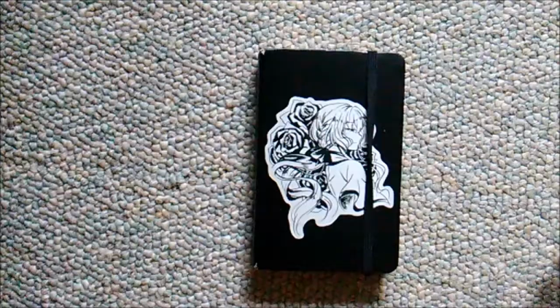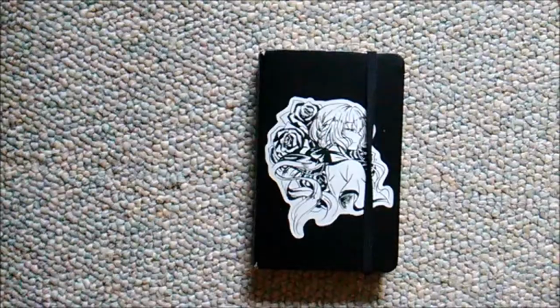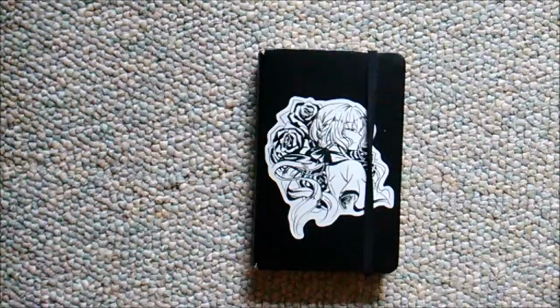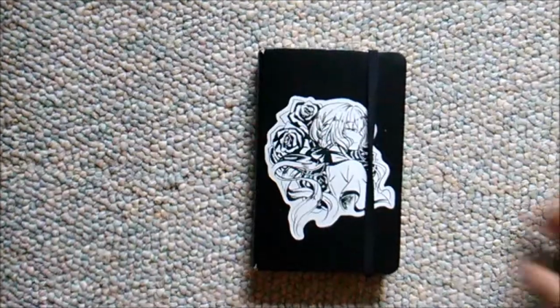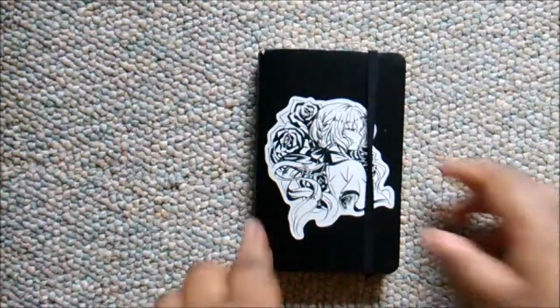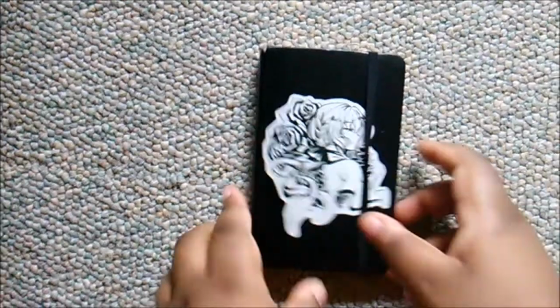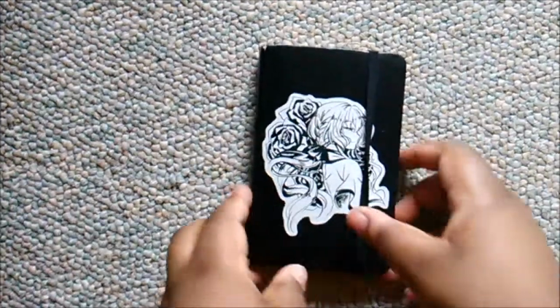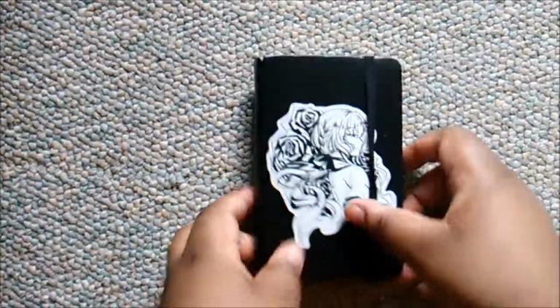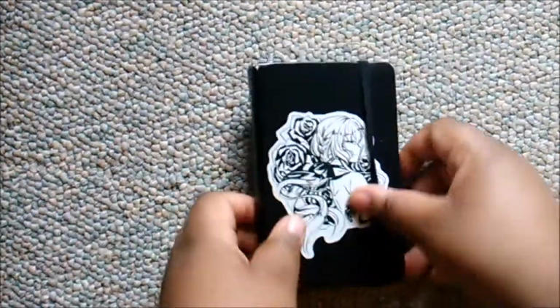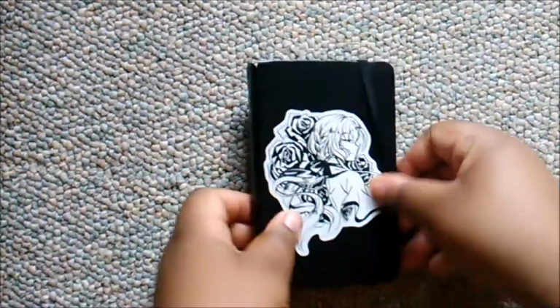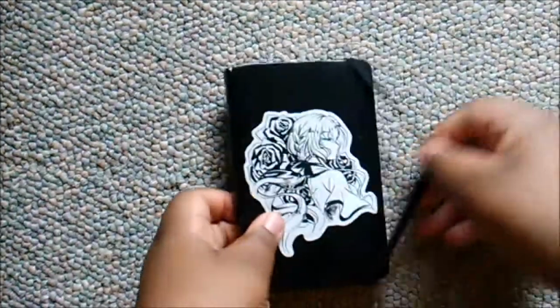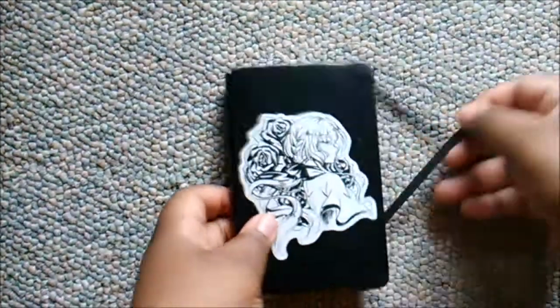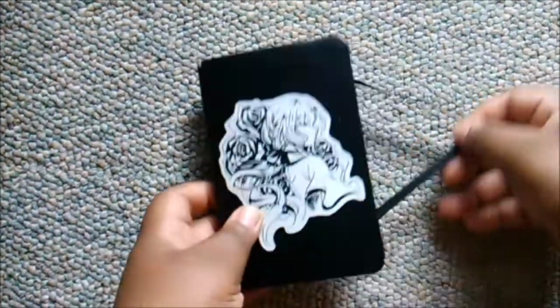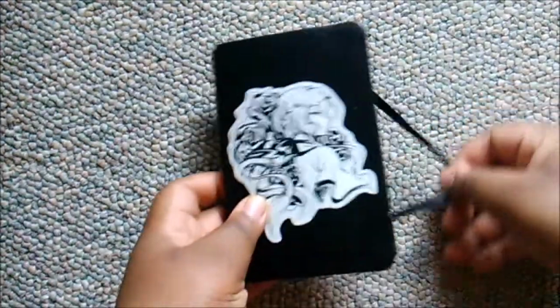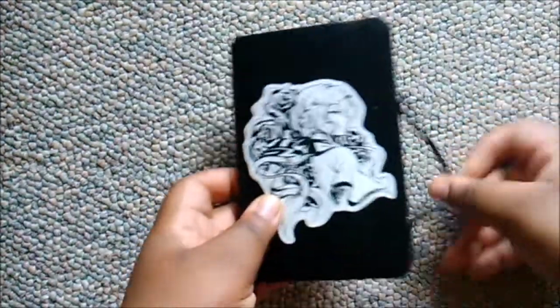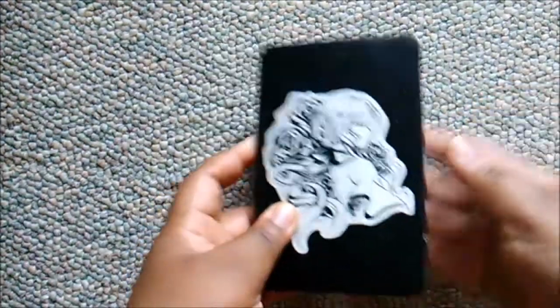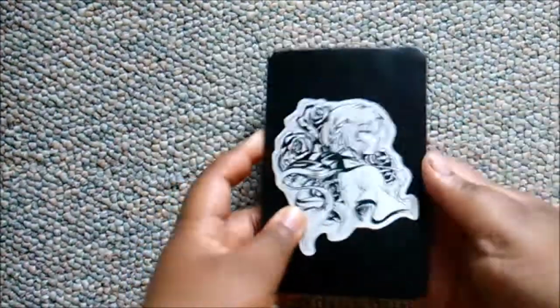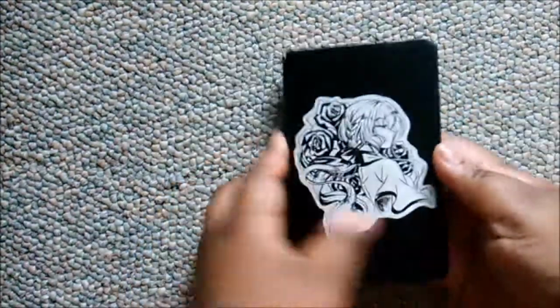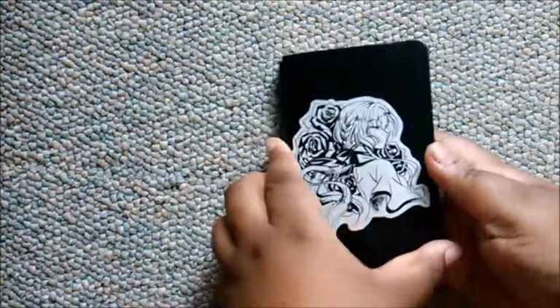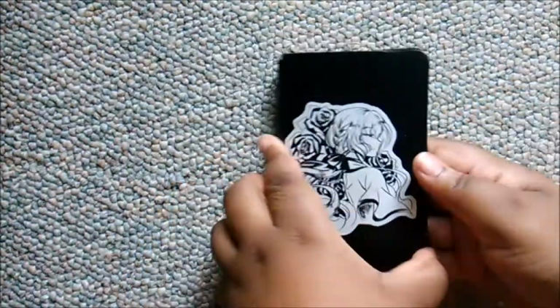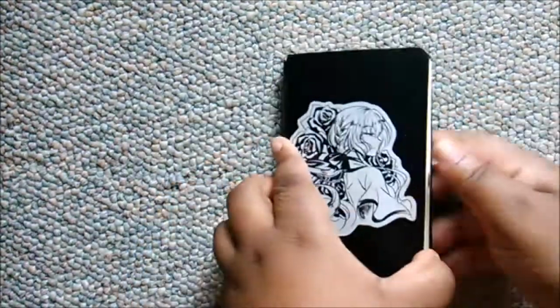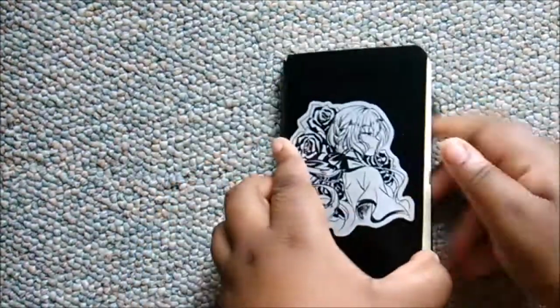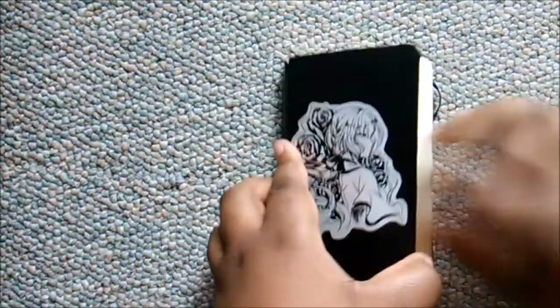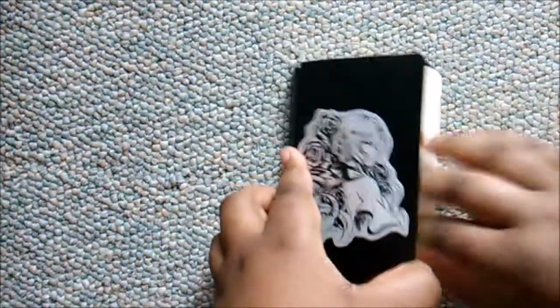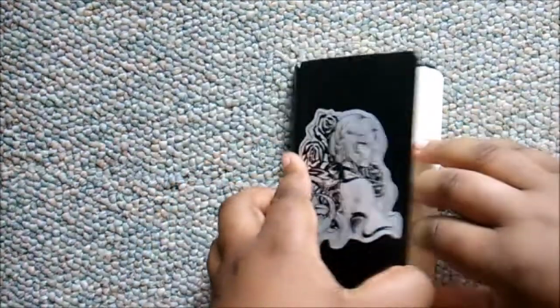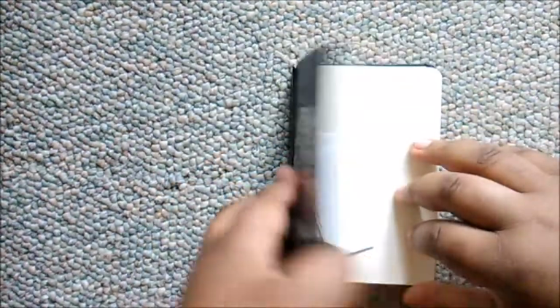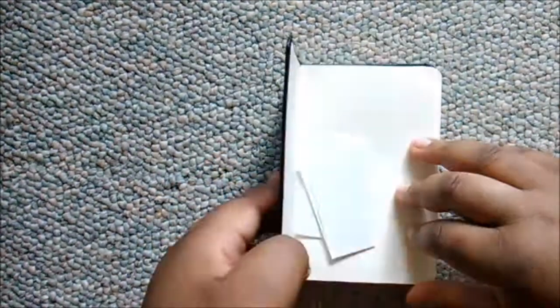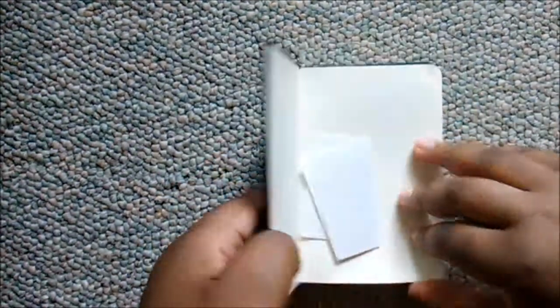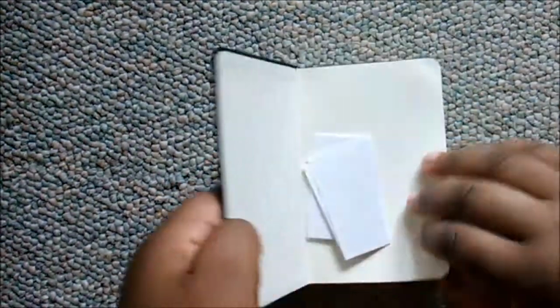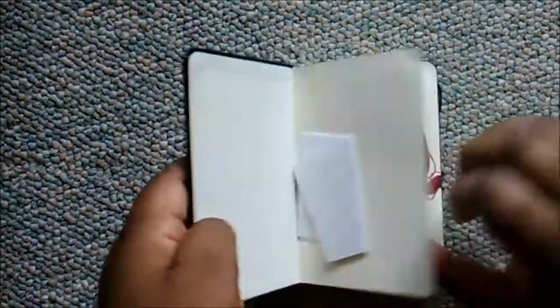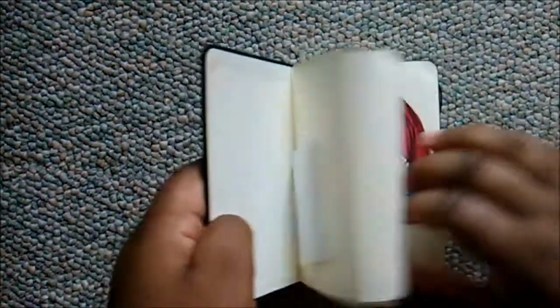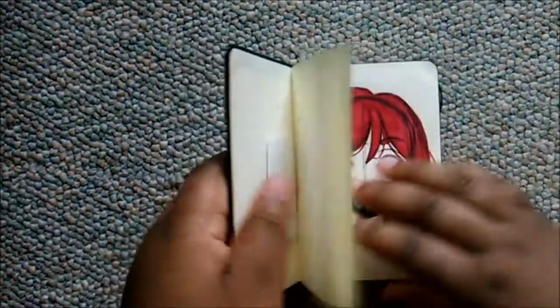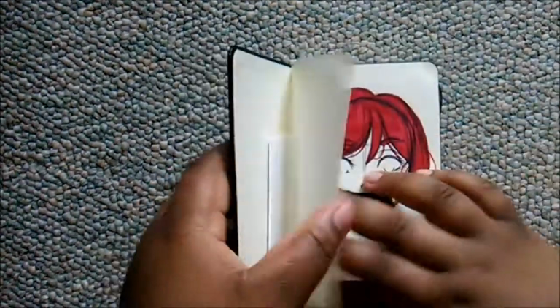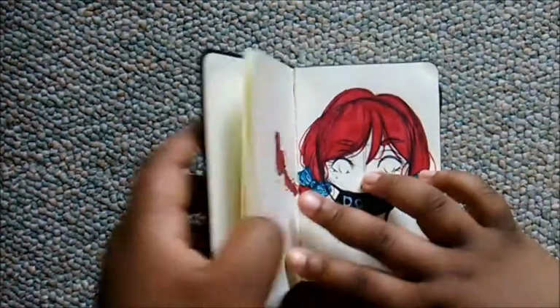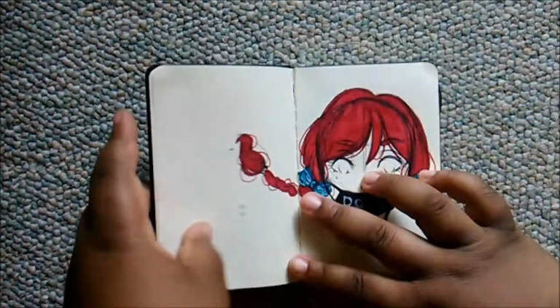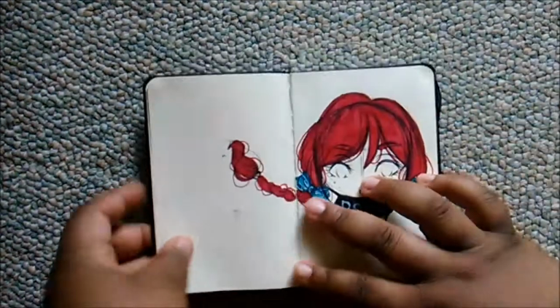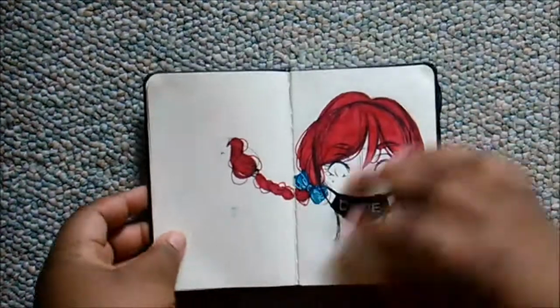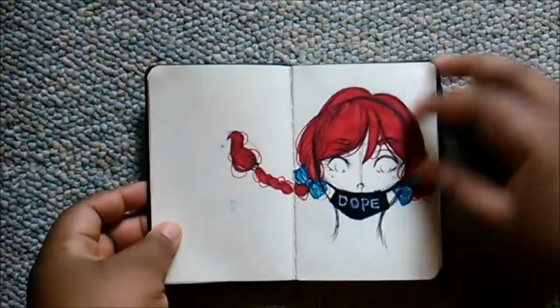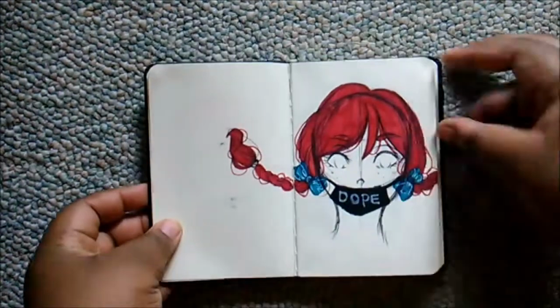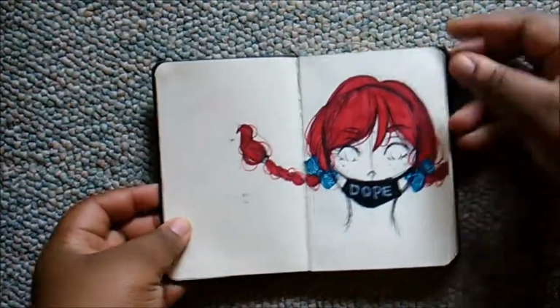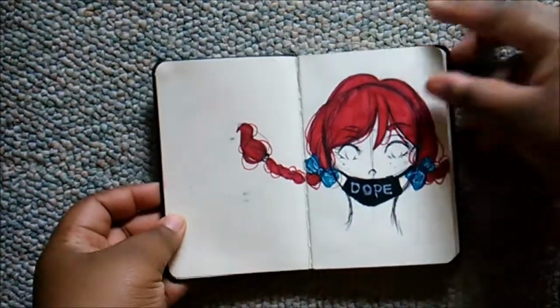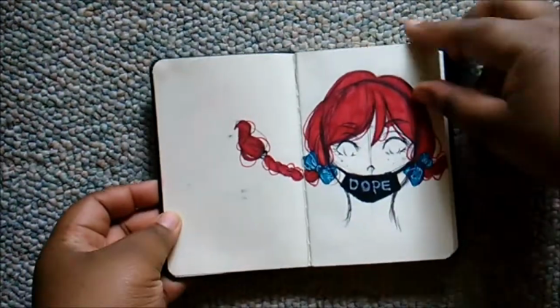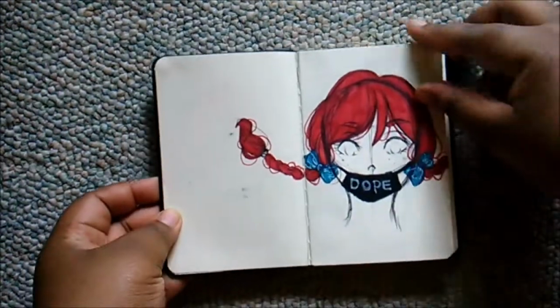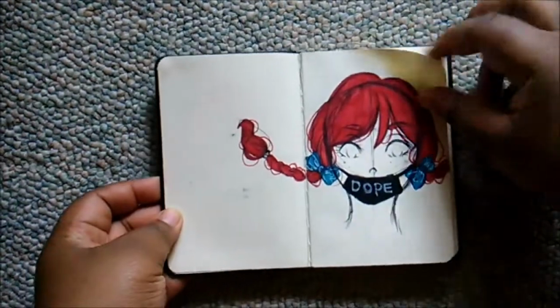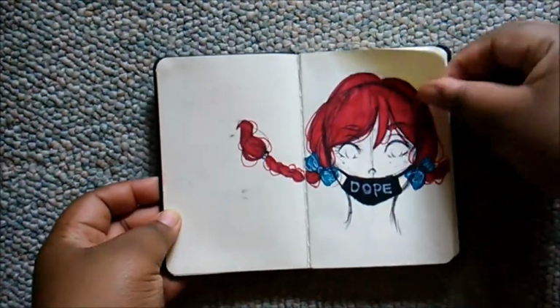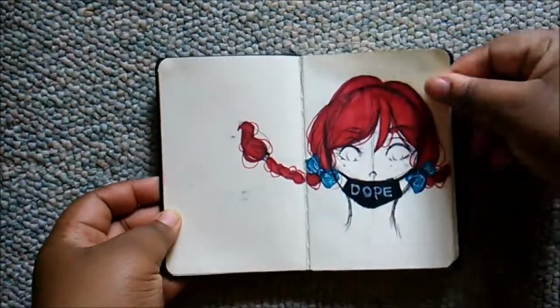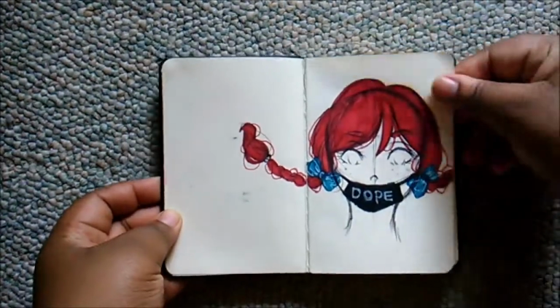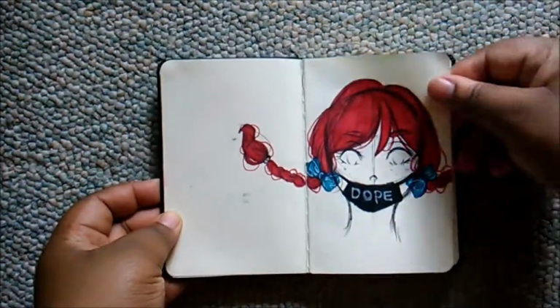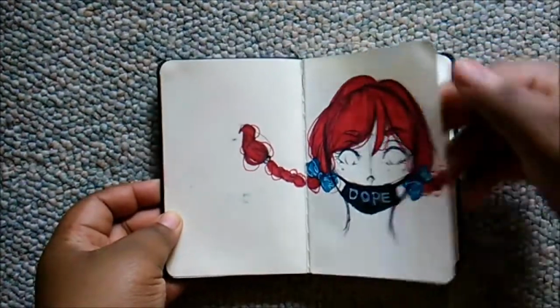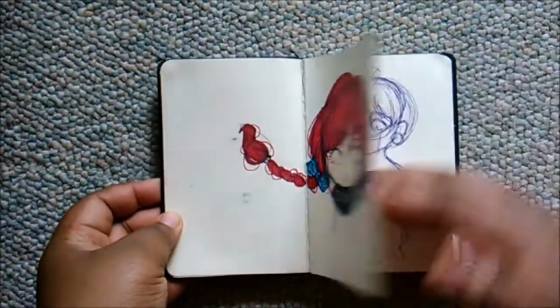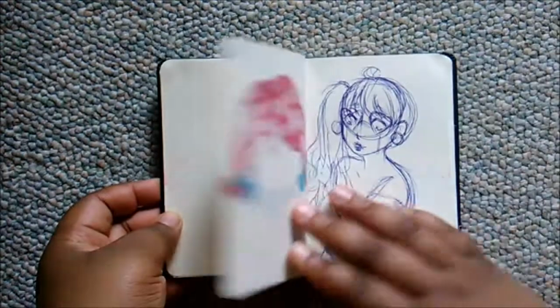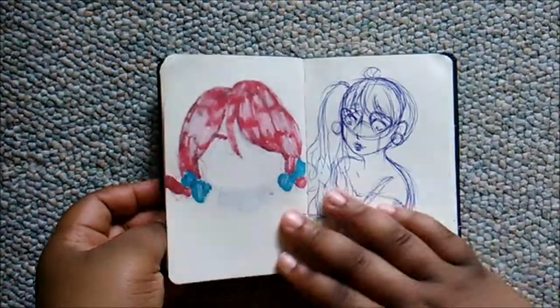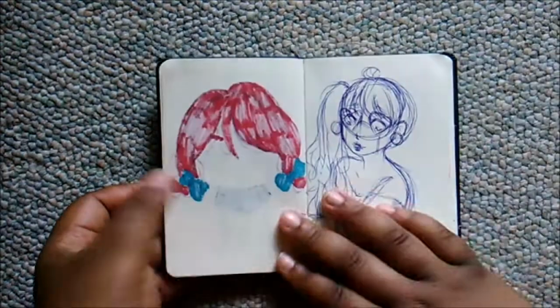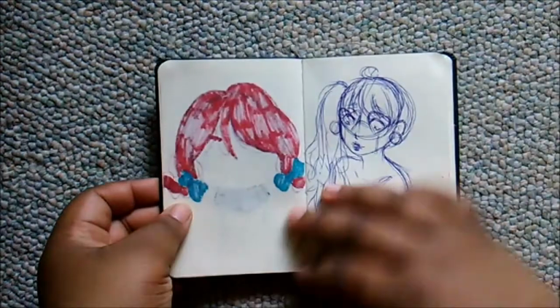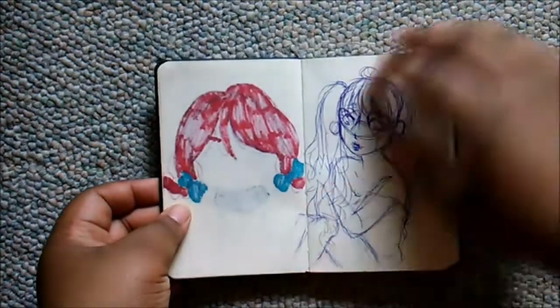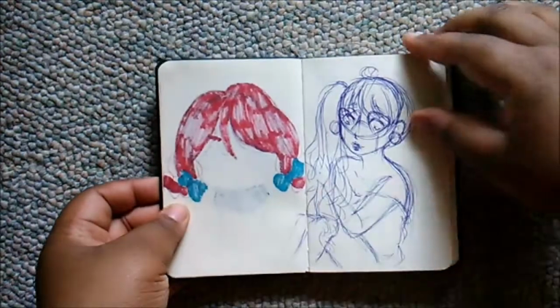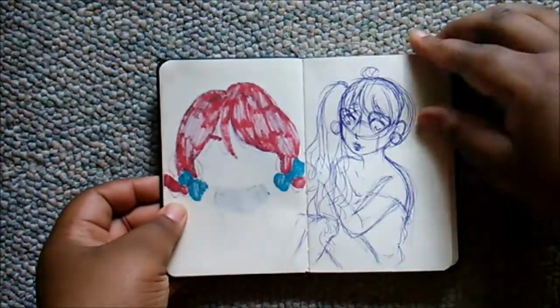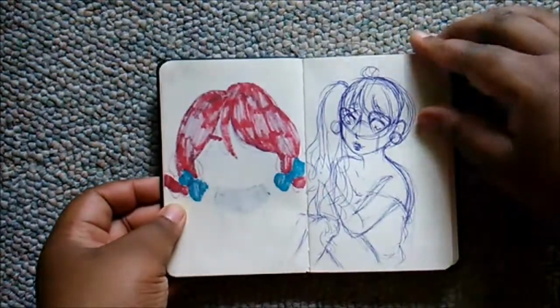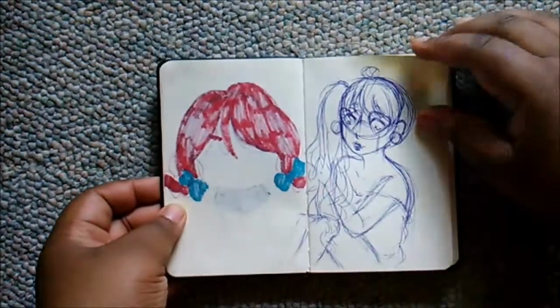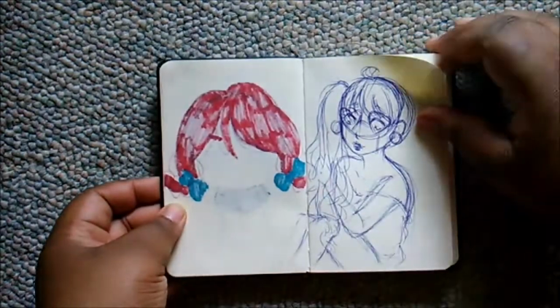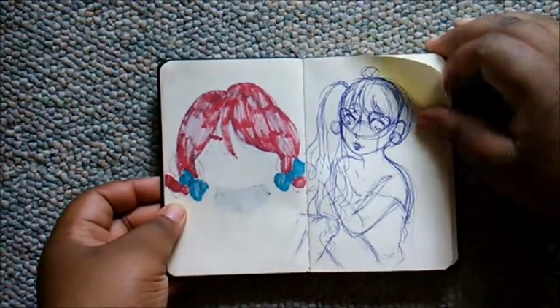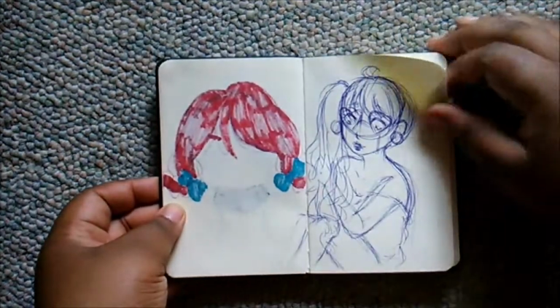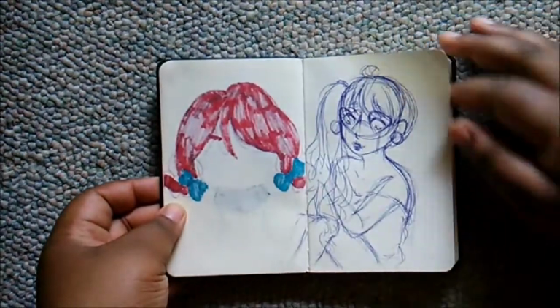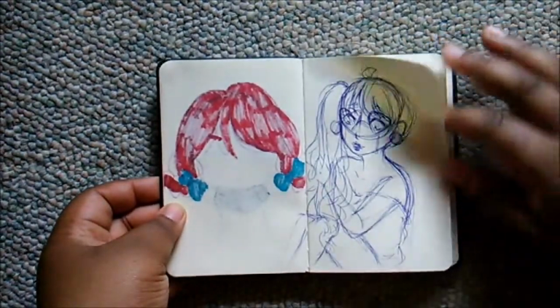Hey guys, welcome back to a new video. This video is going to be a sketchbook update of two sketchbooks.